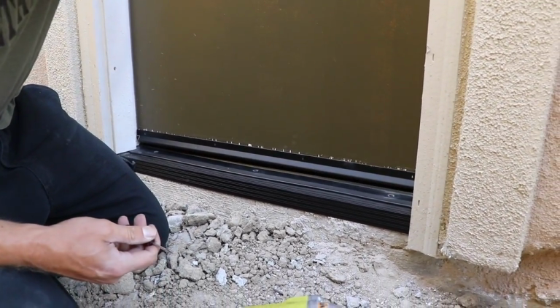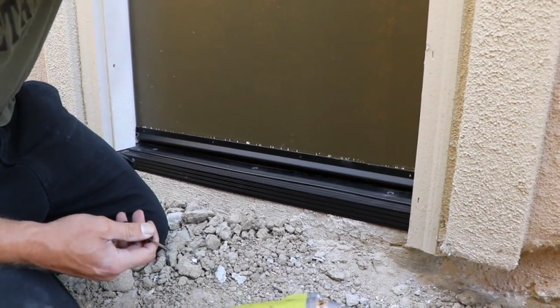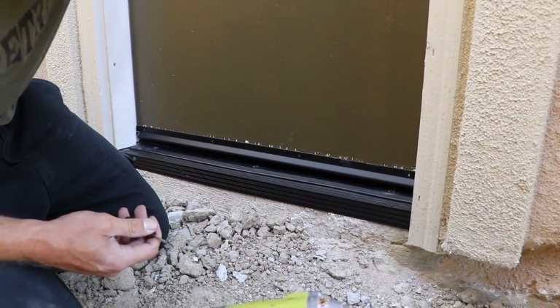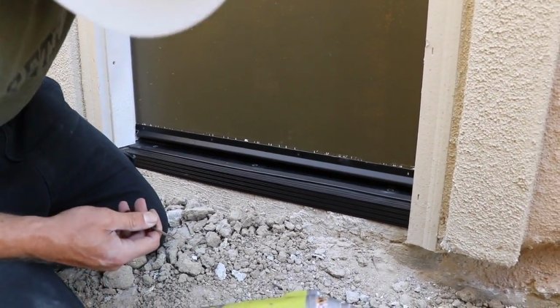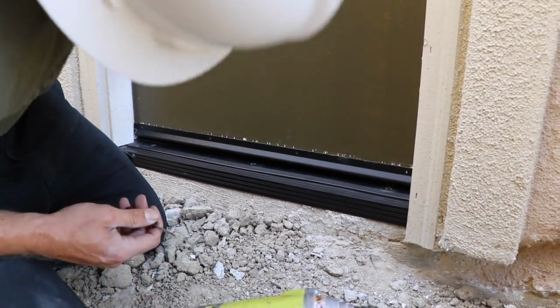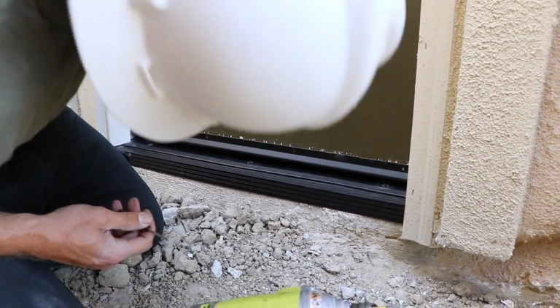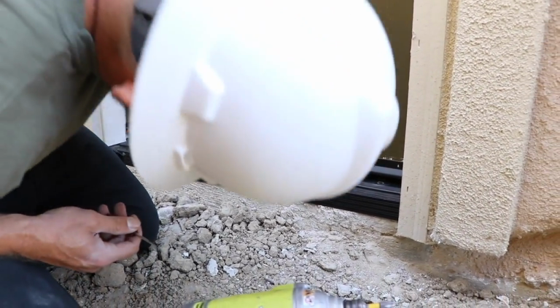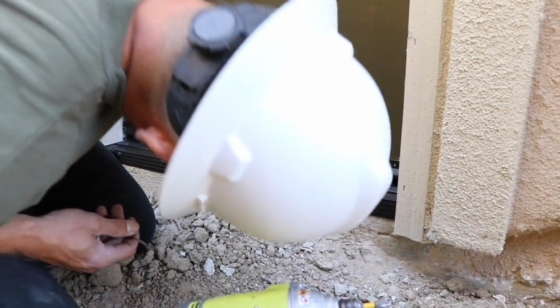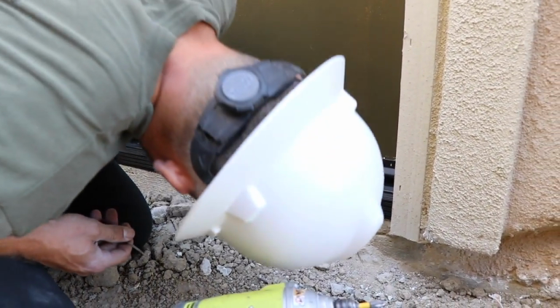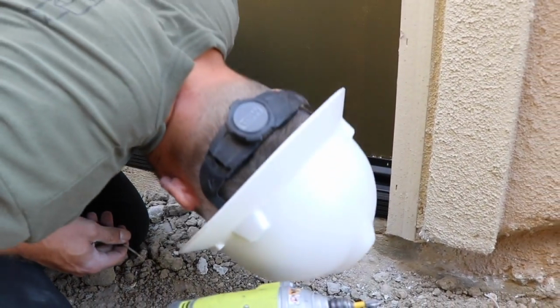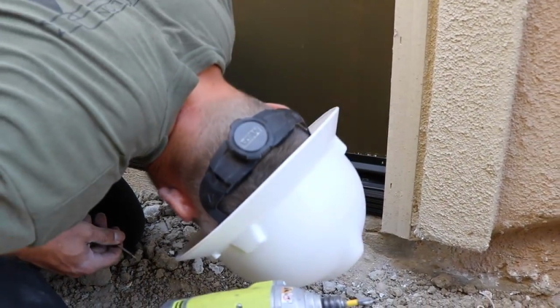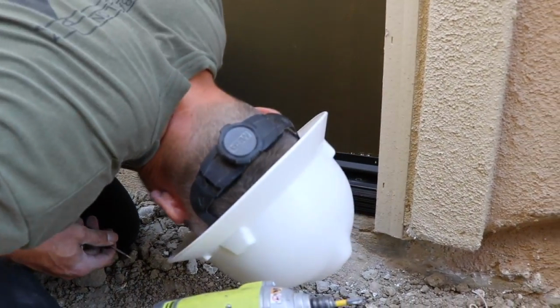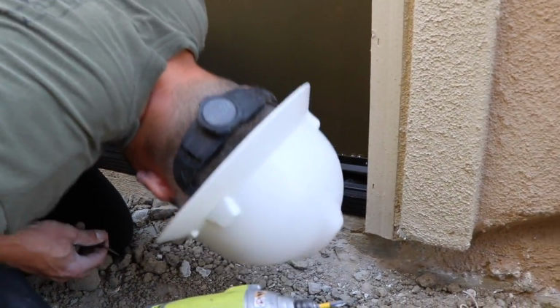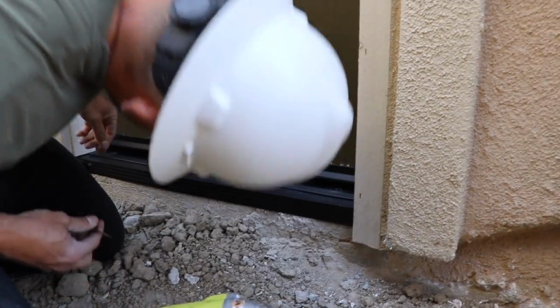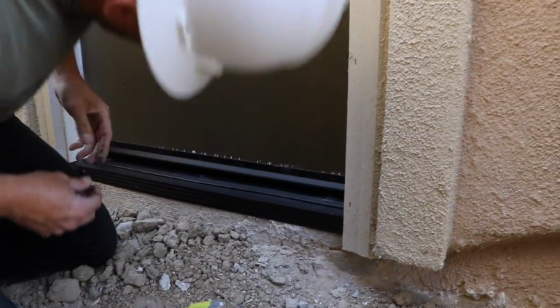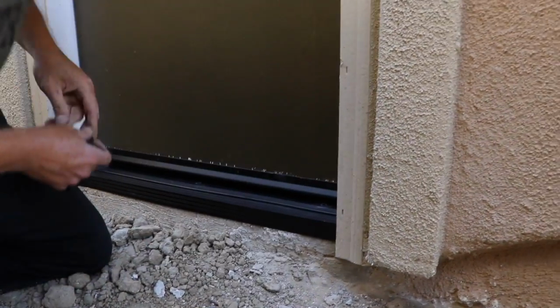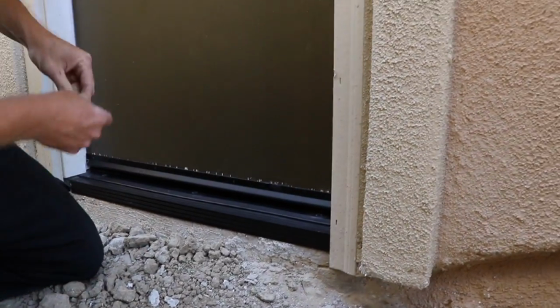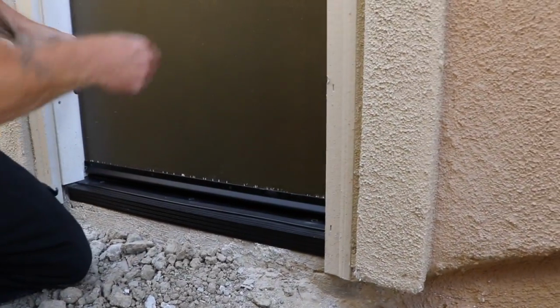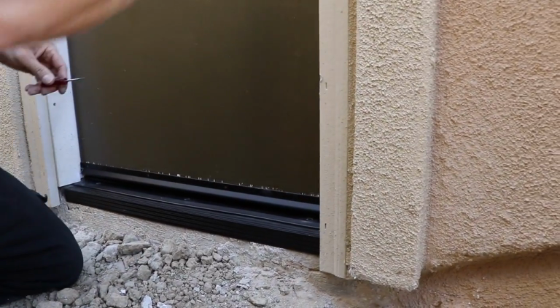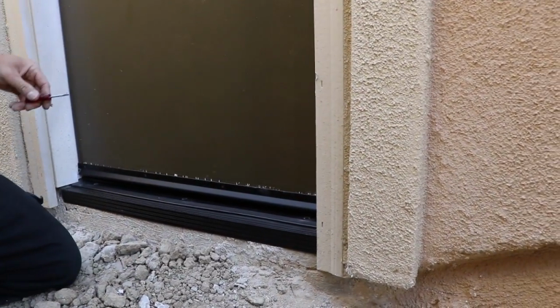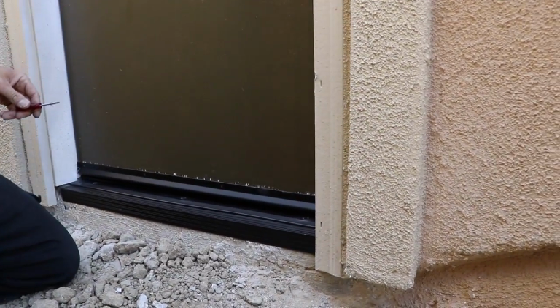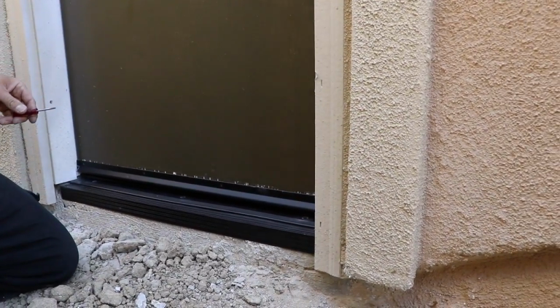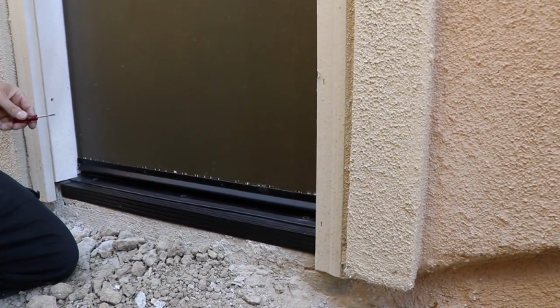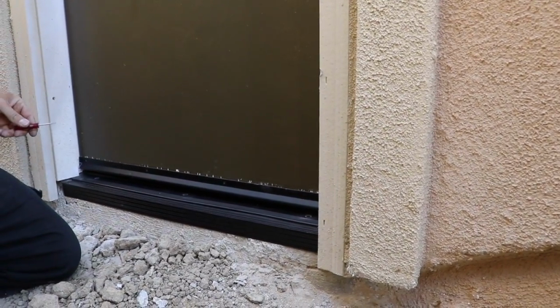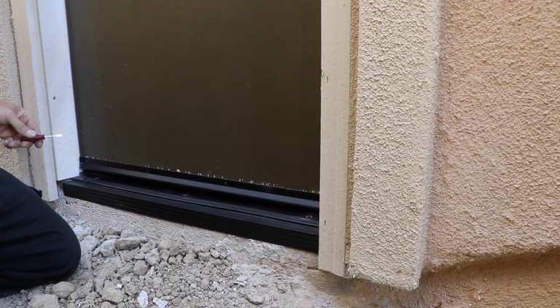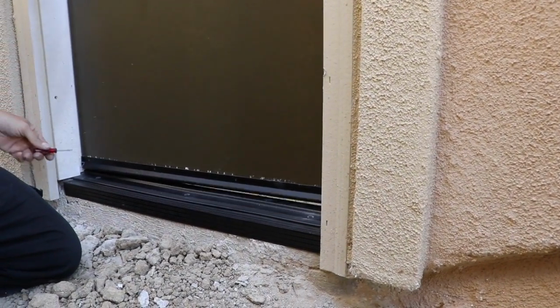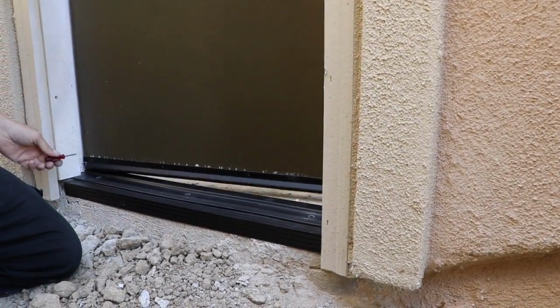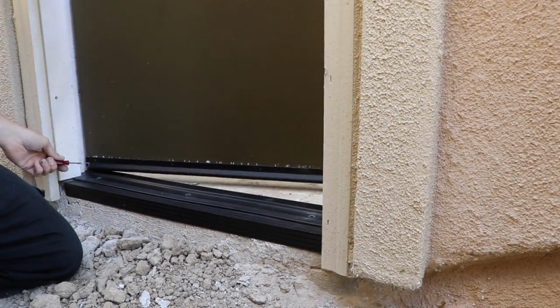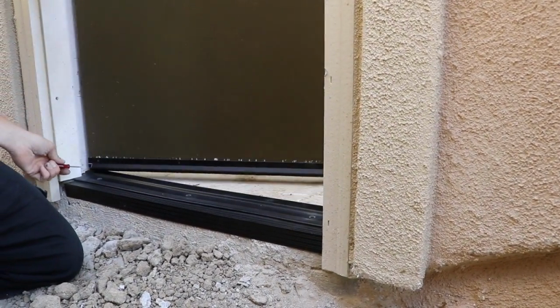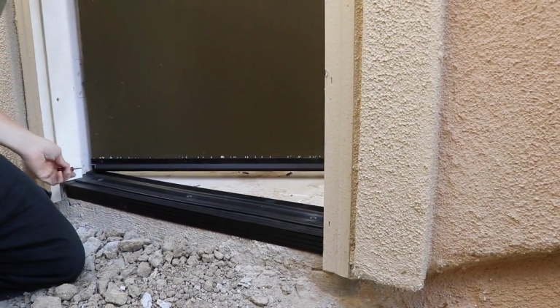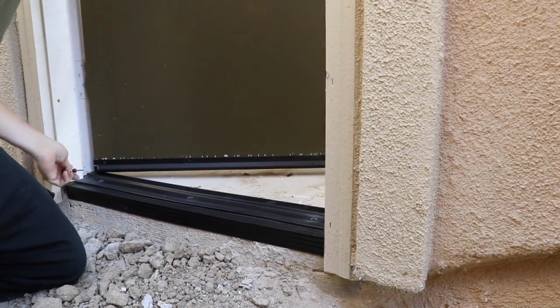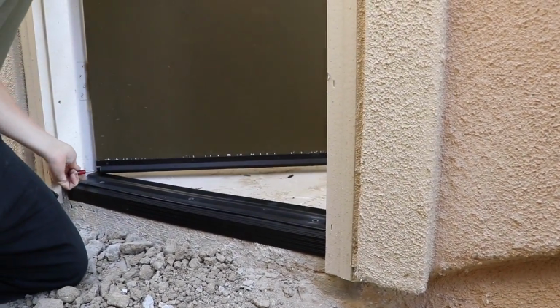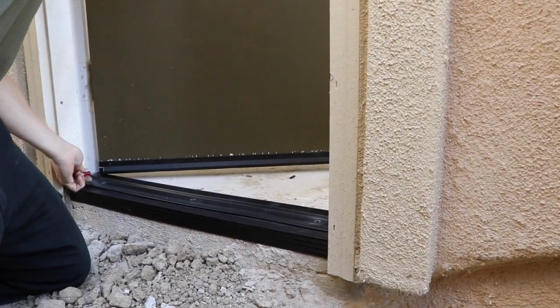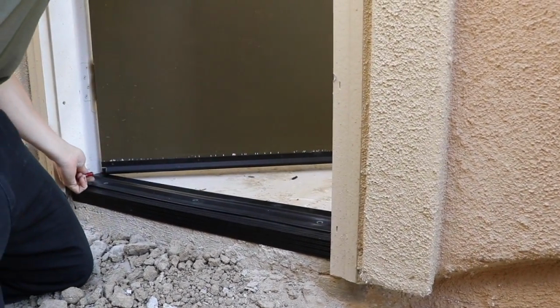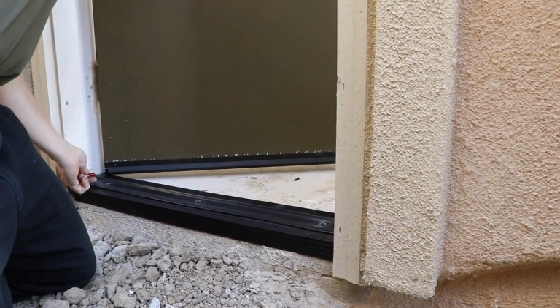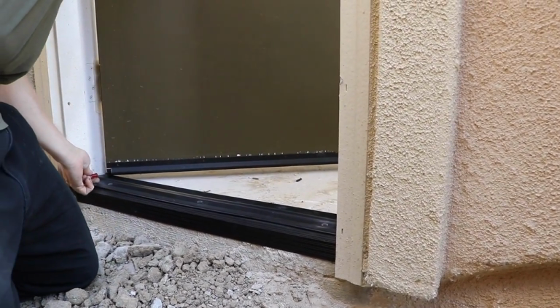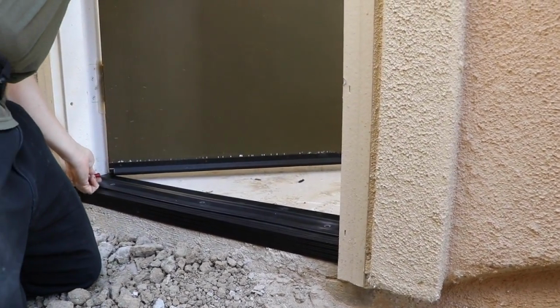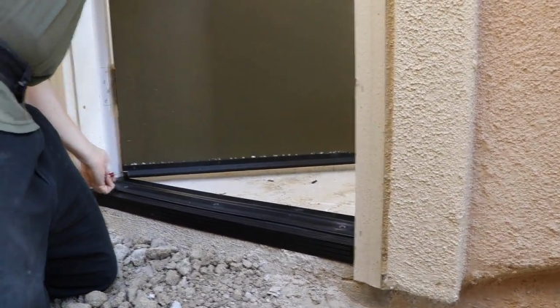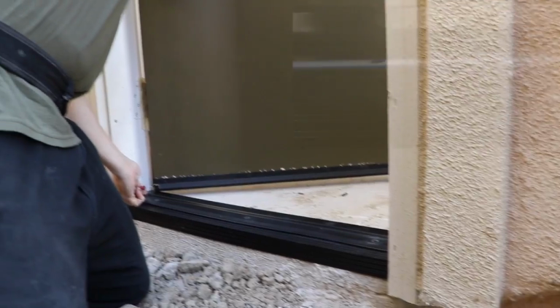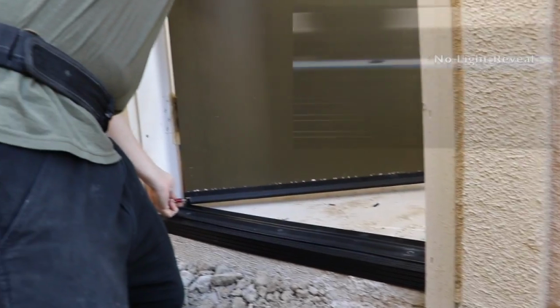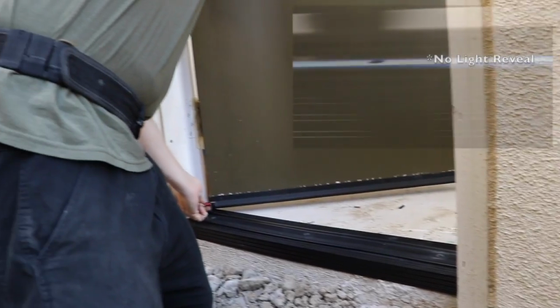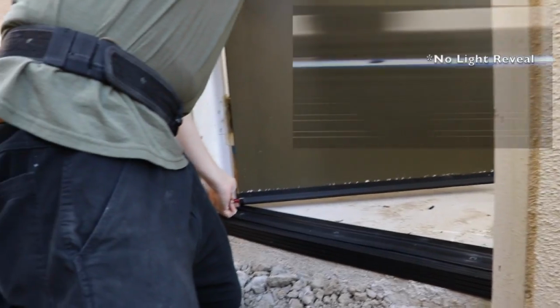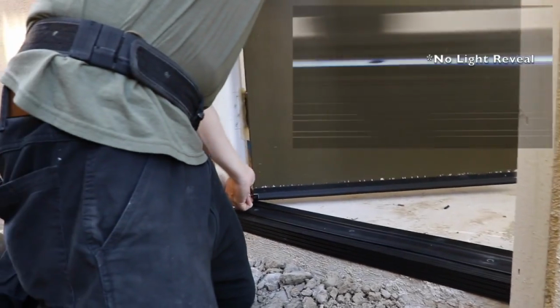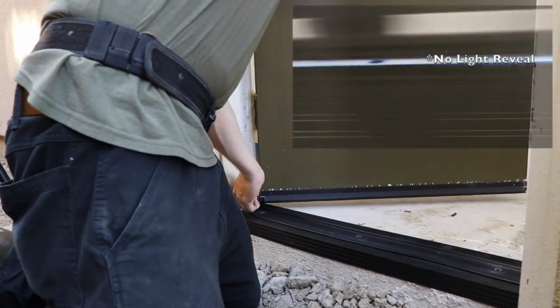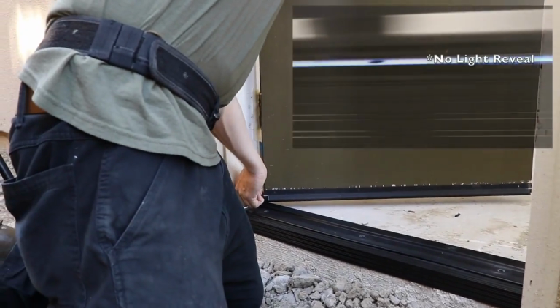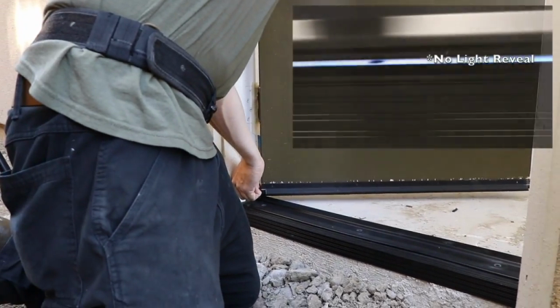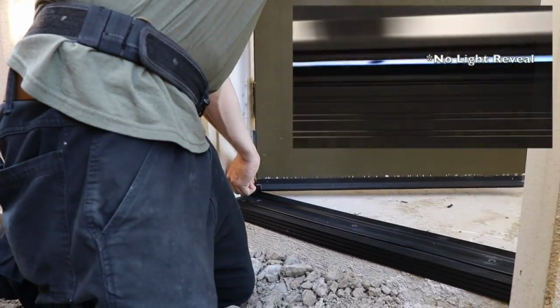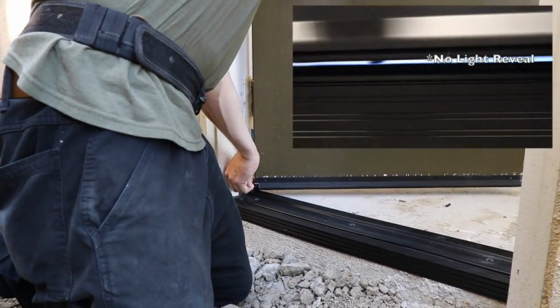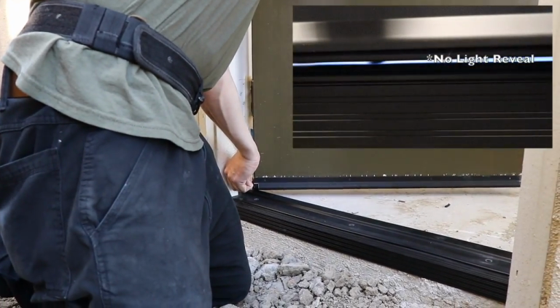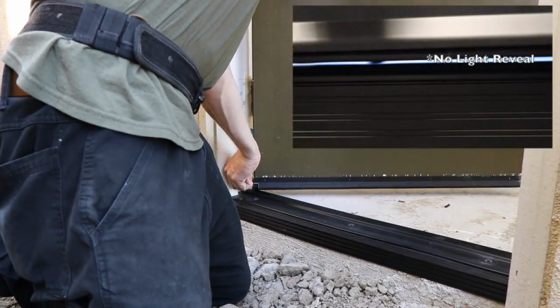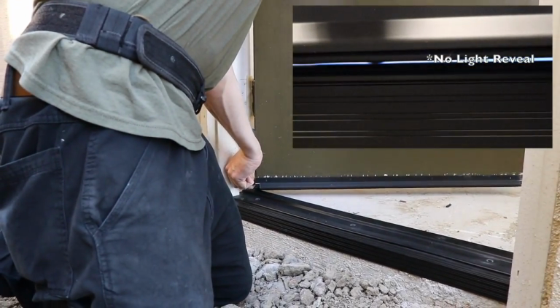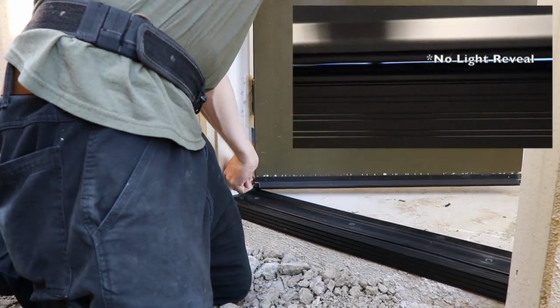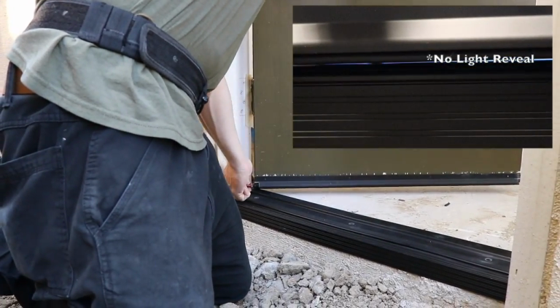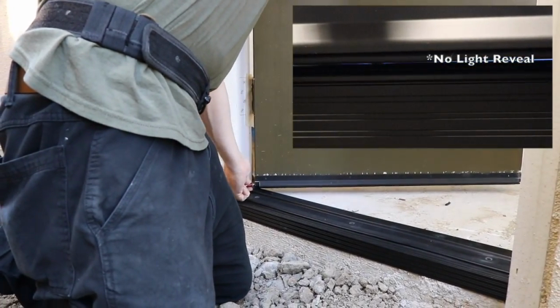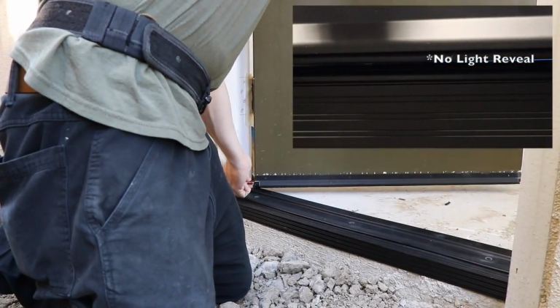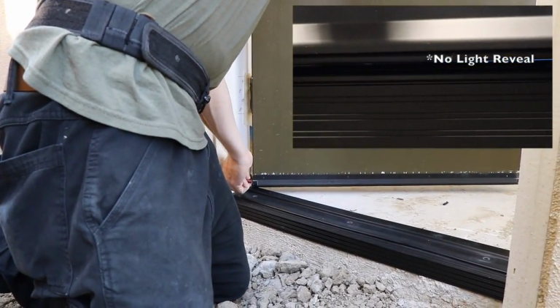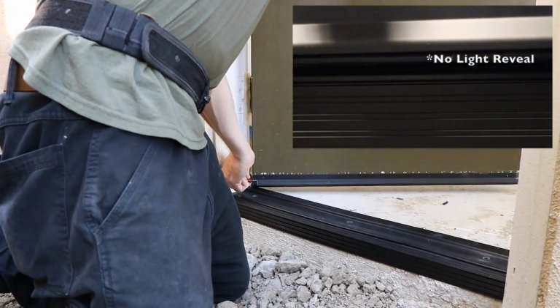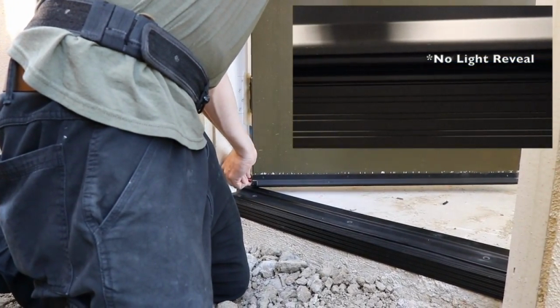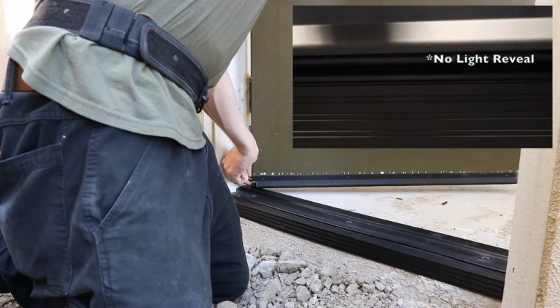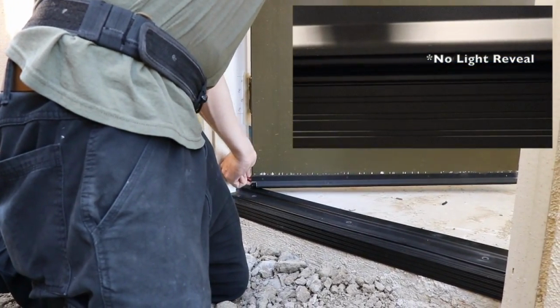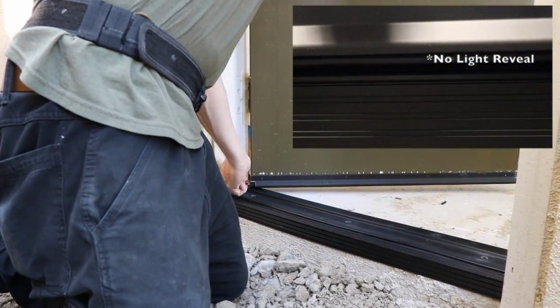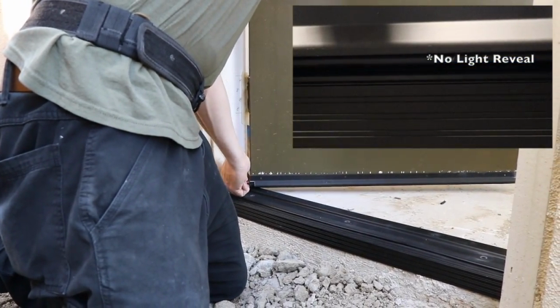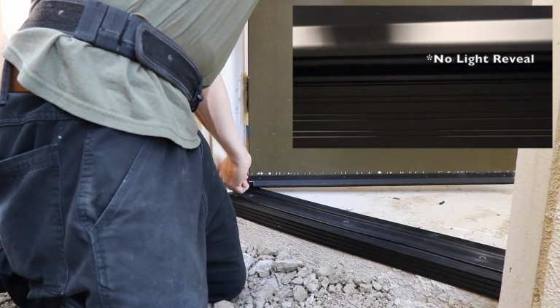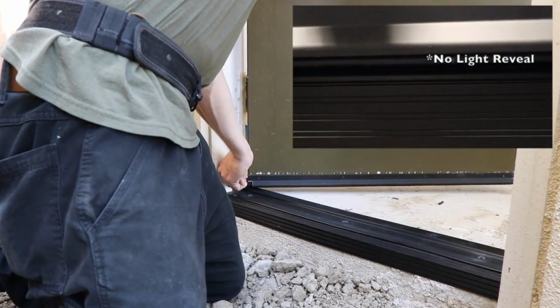Adam will check the reveal of the door and must close the gap so the vinyl seal is snug between the threshold and the door bottom.